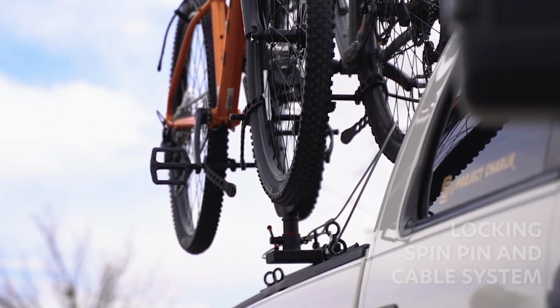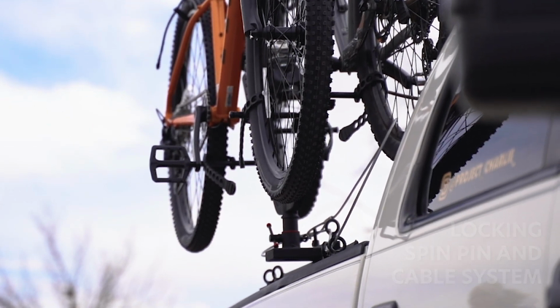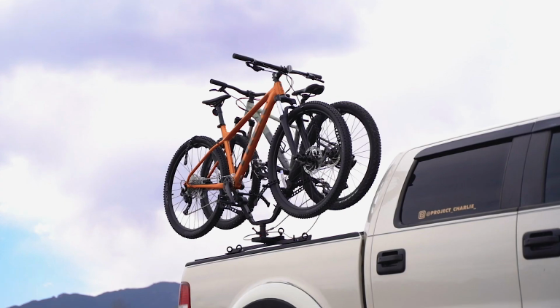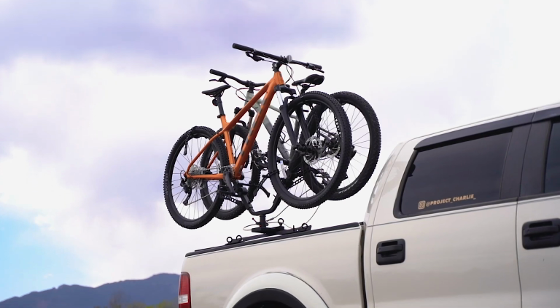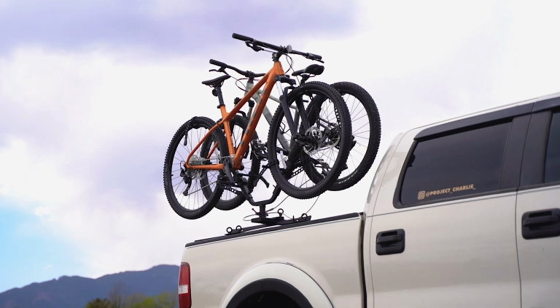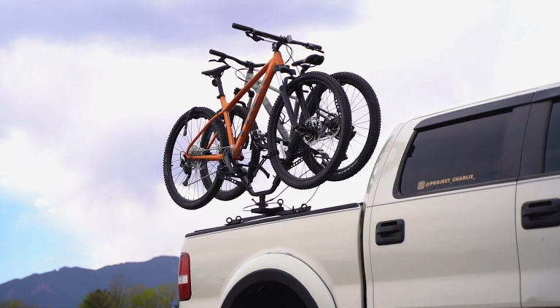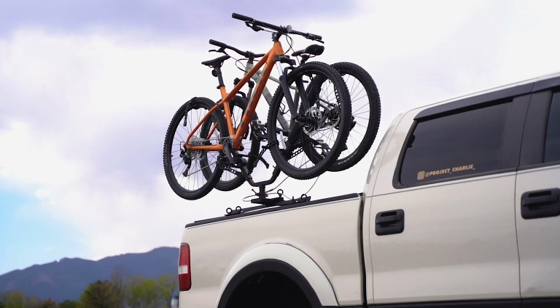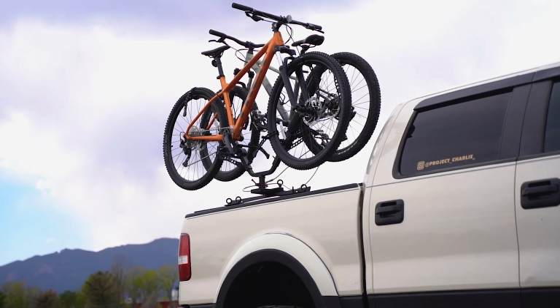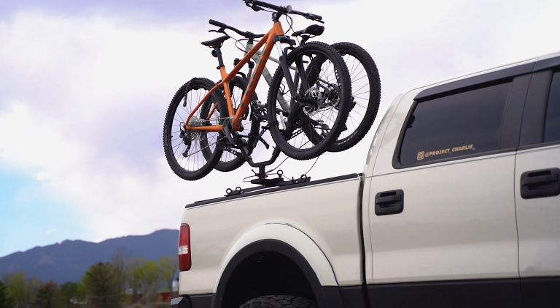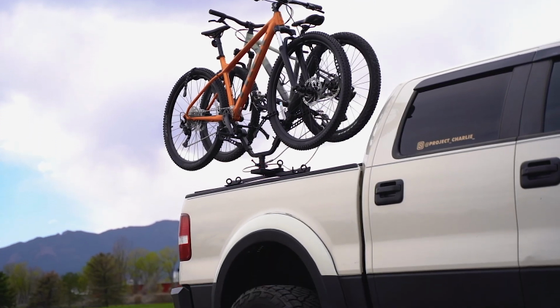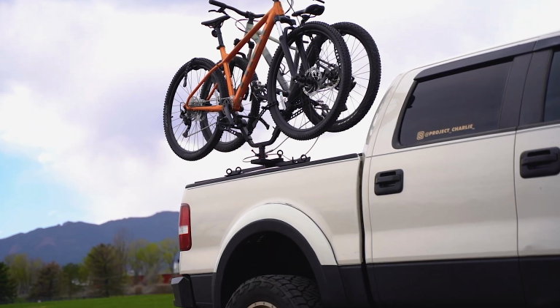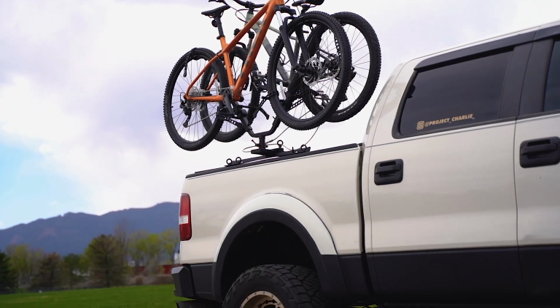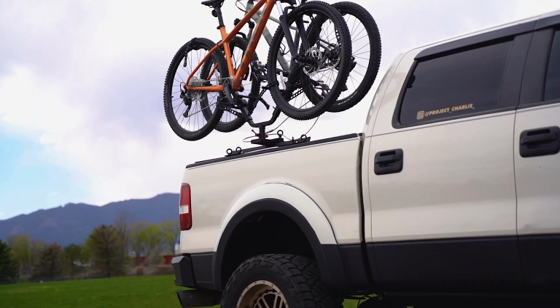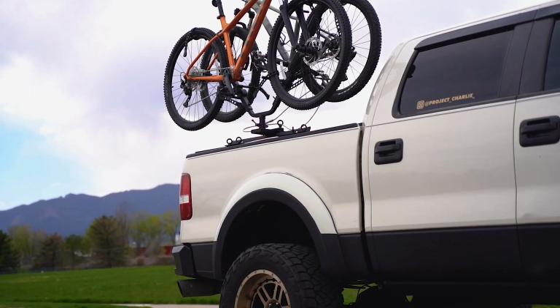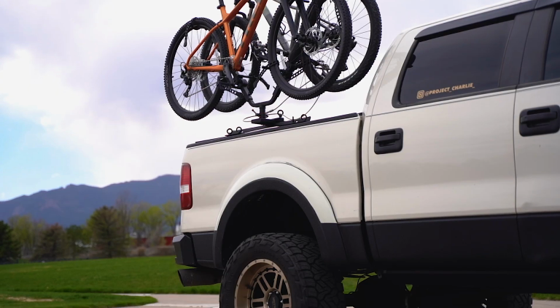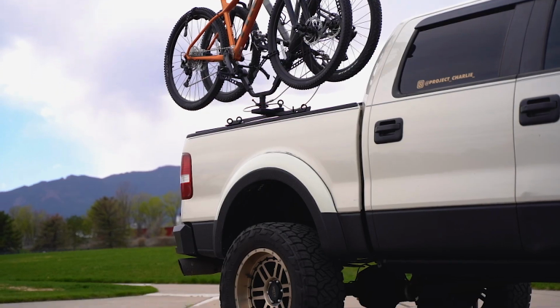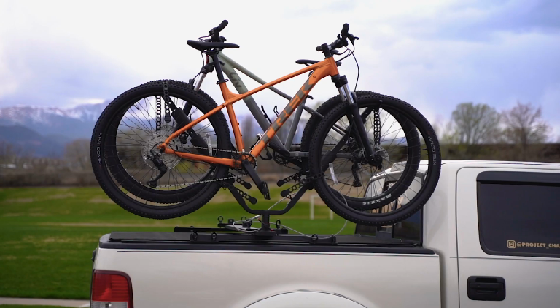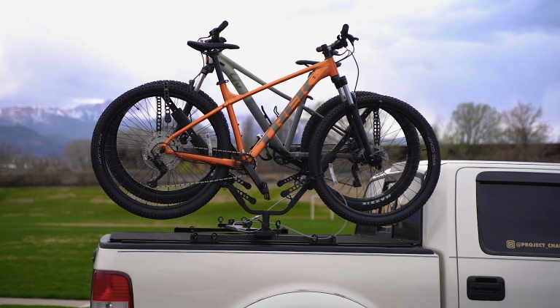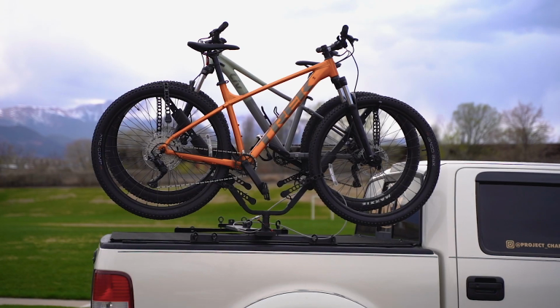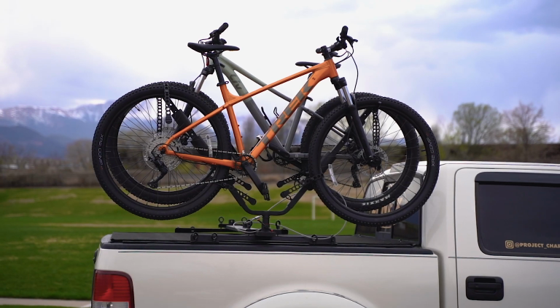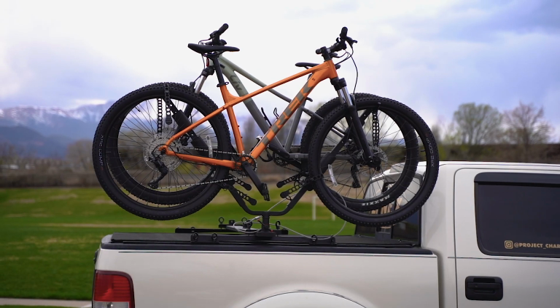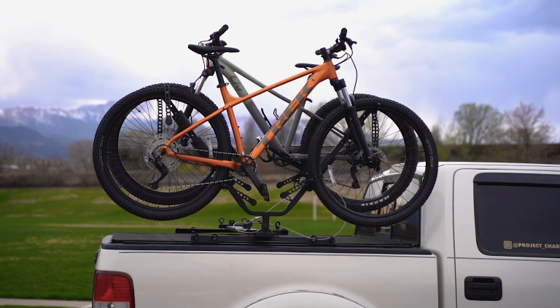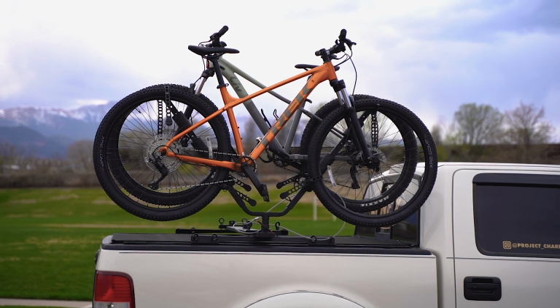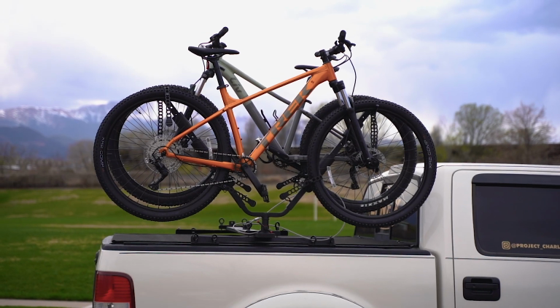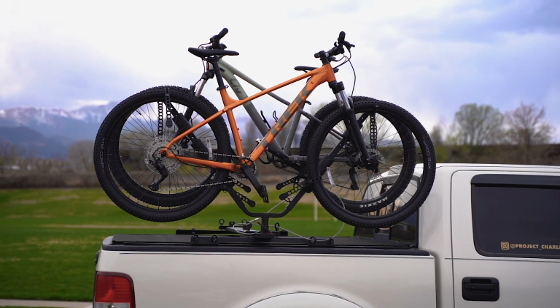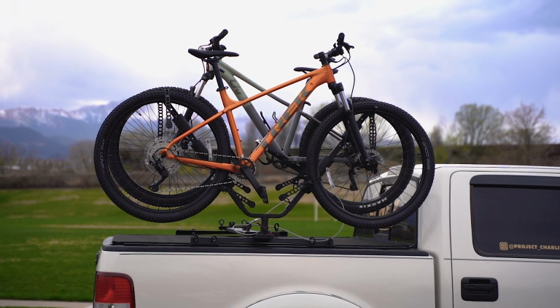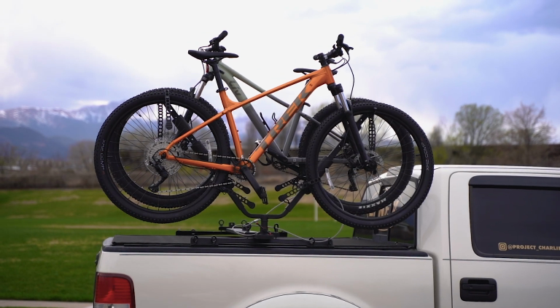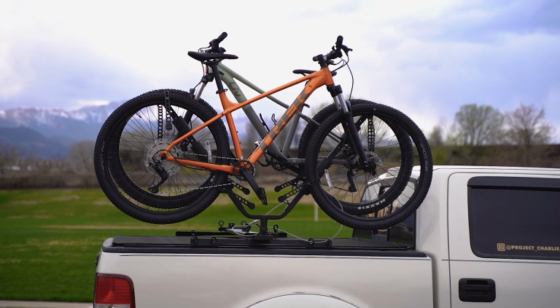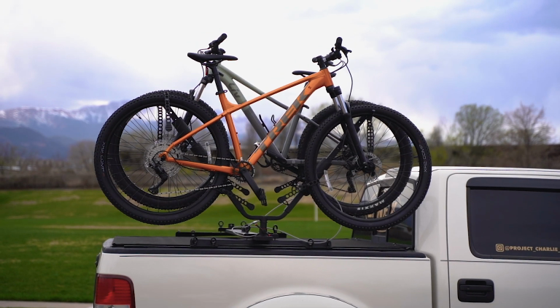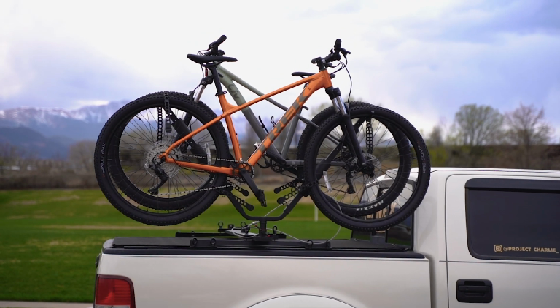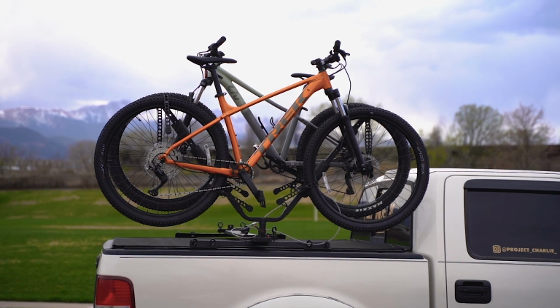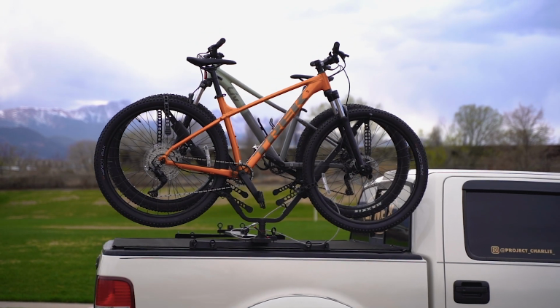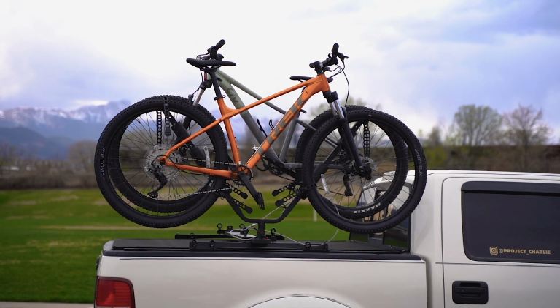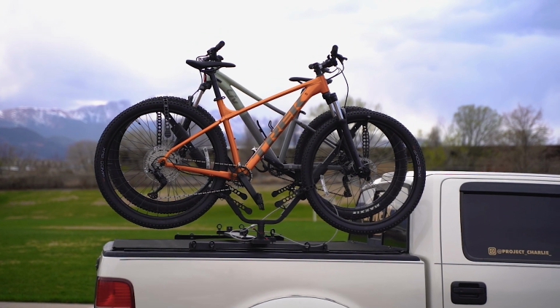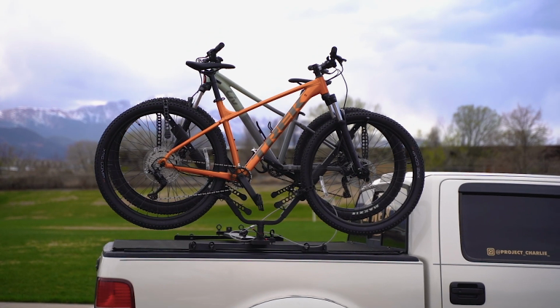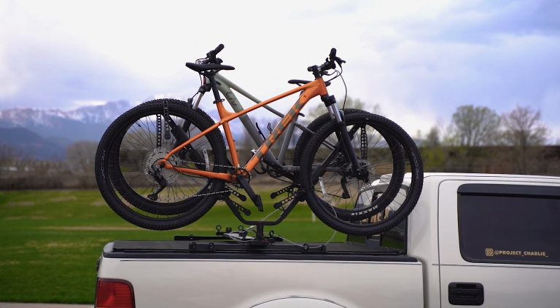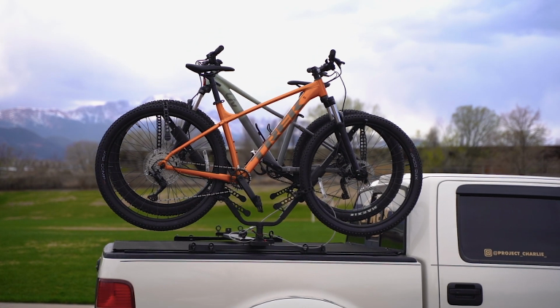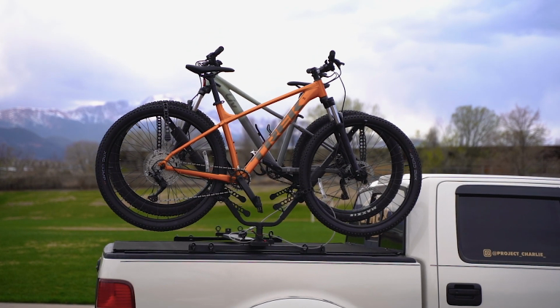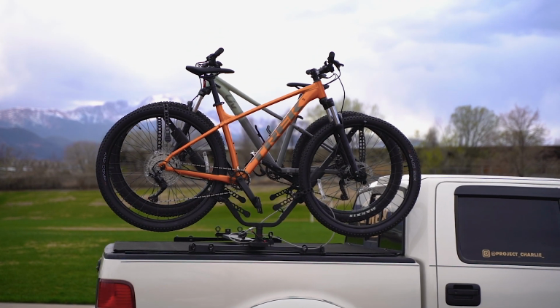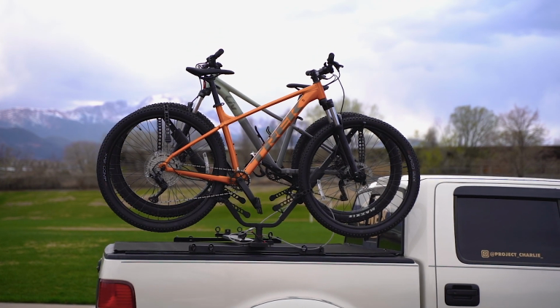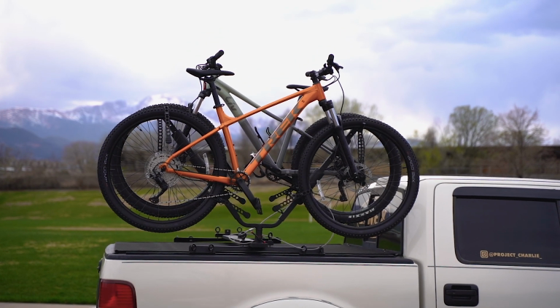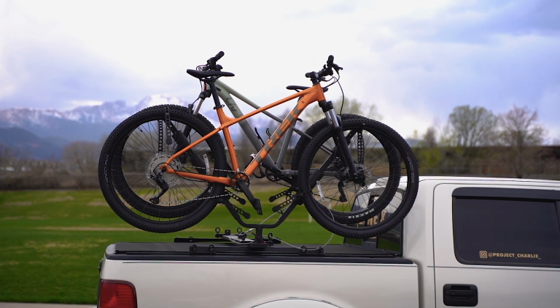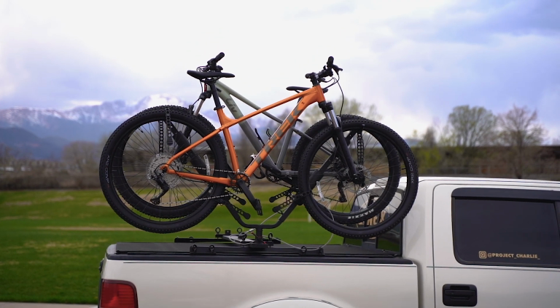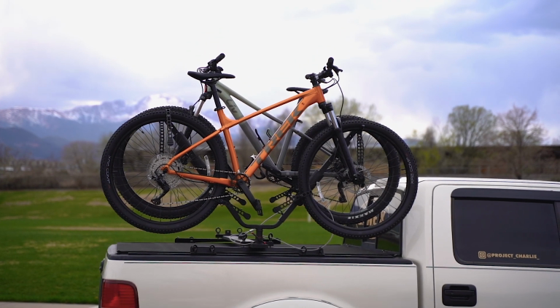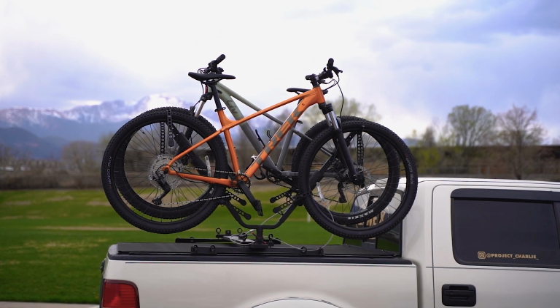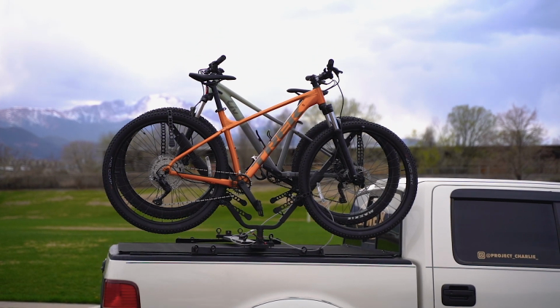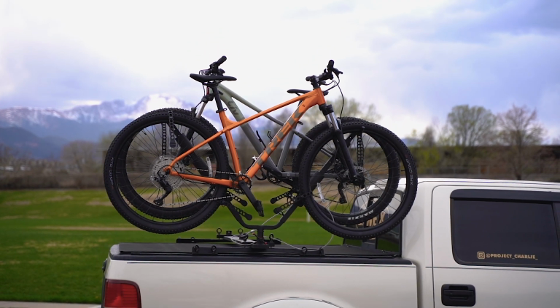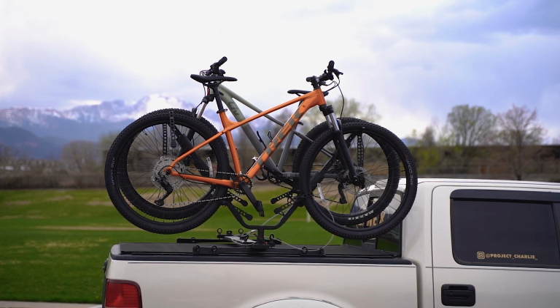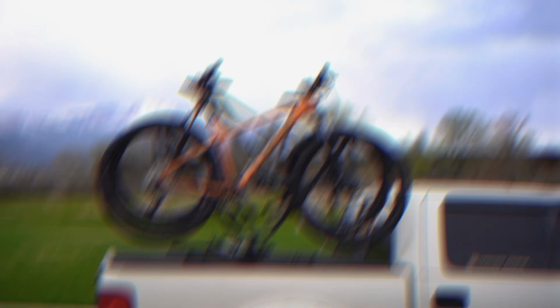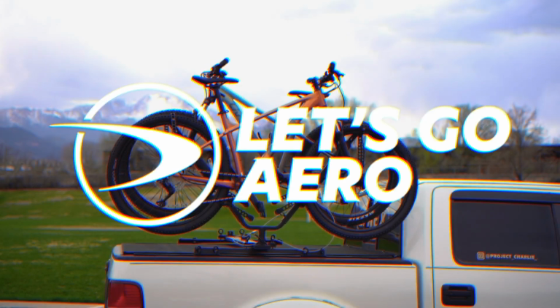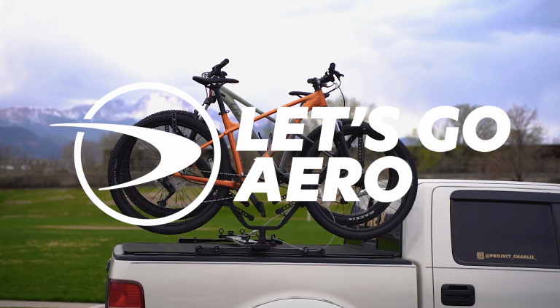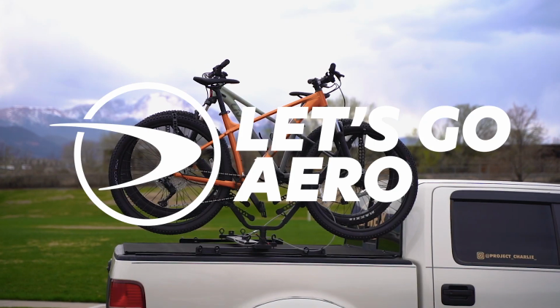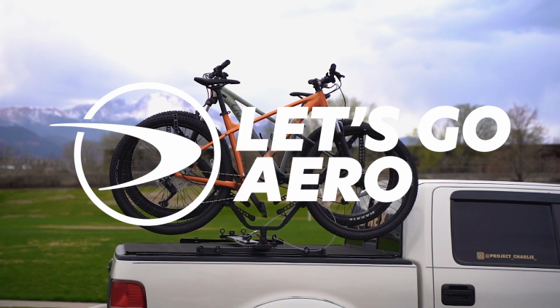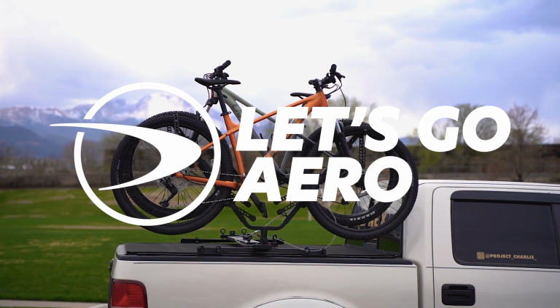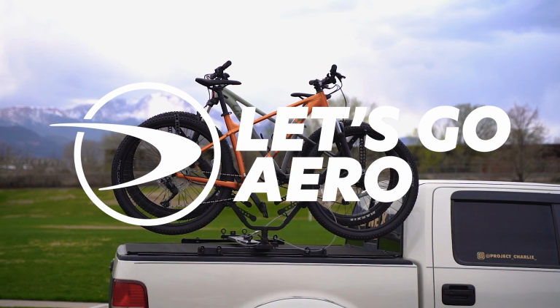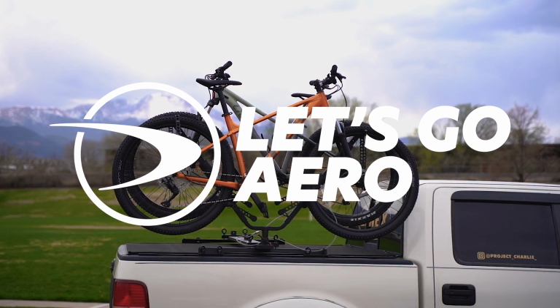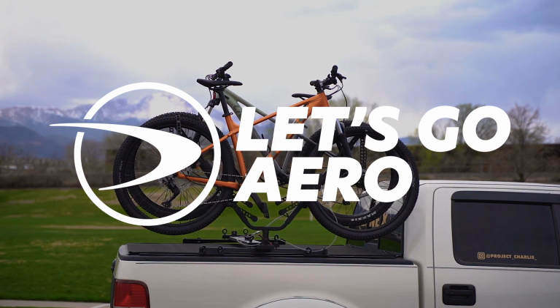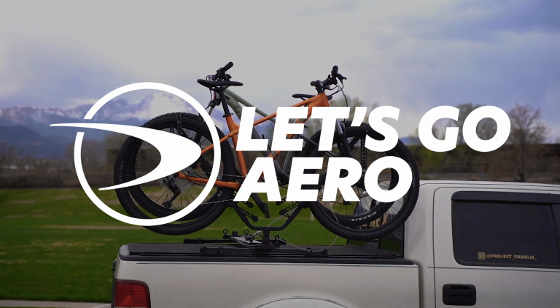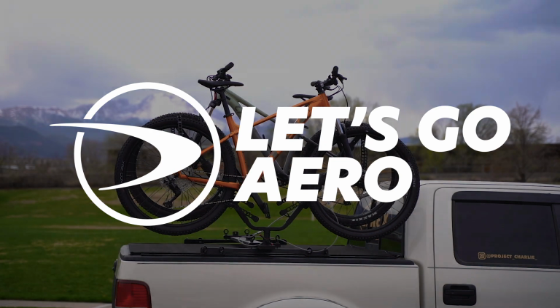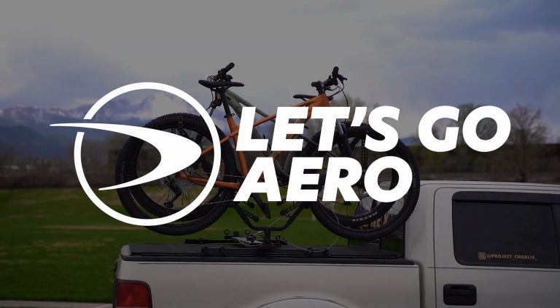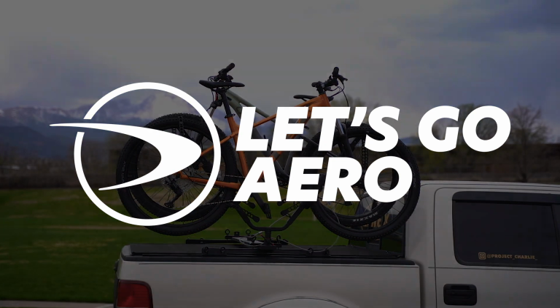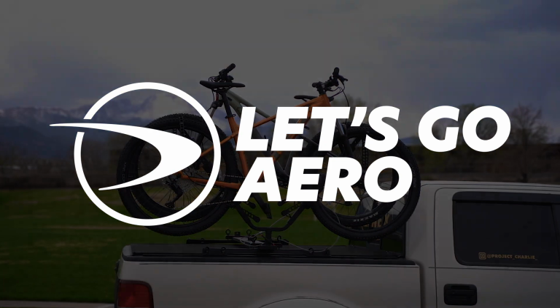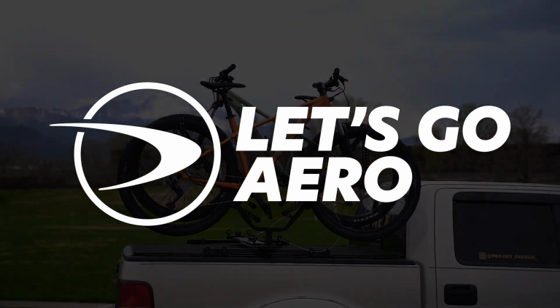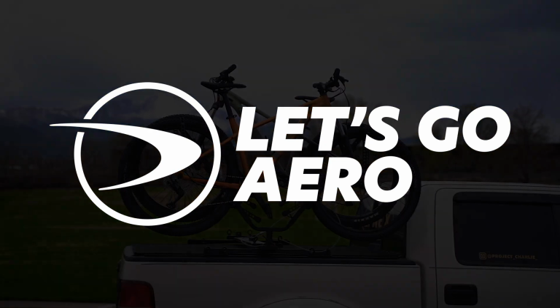The channel-based tonneau cover by a rack is here with the Full Nelson Tonneau Adapter System from Let's Go Aero.